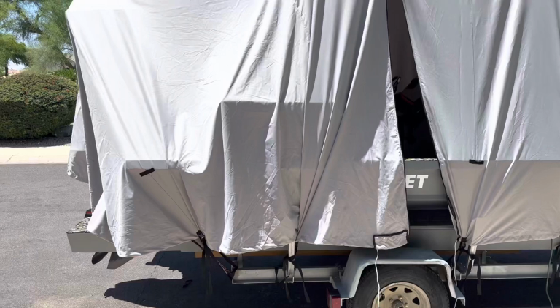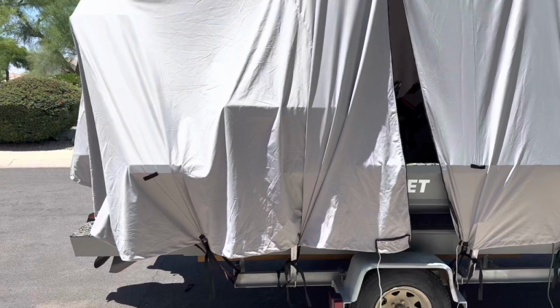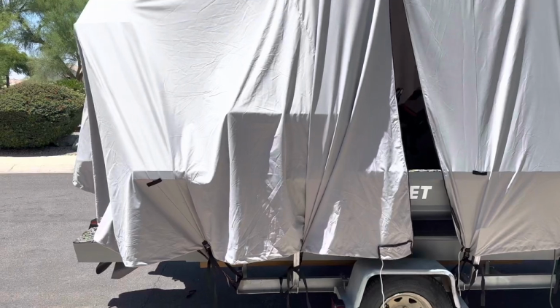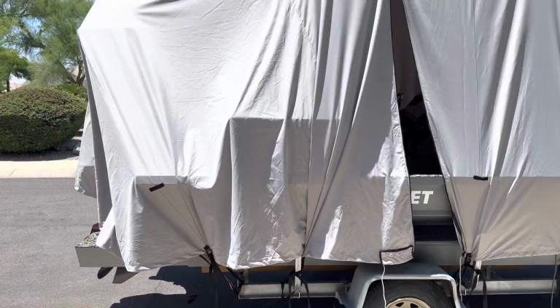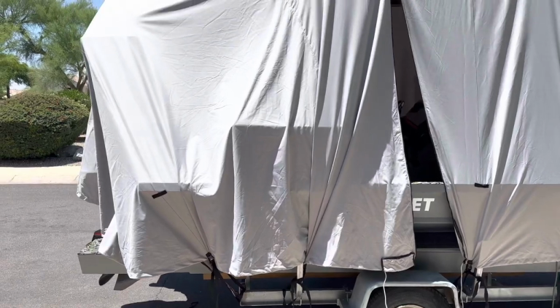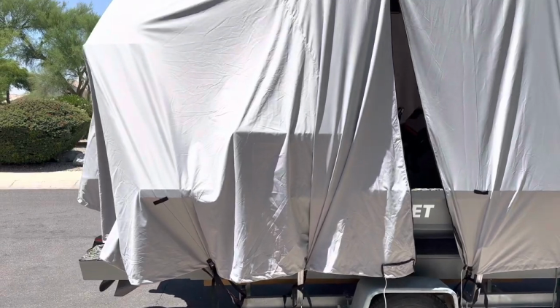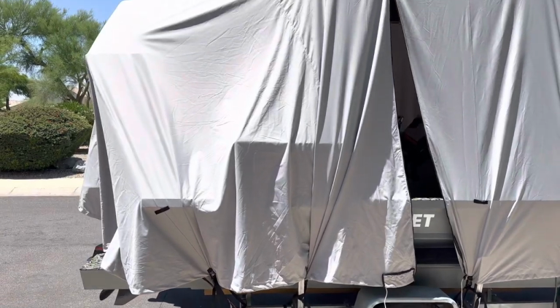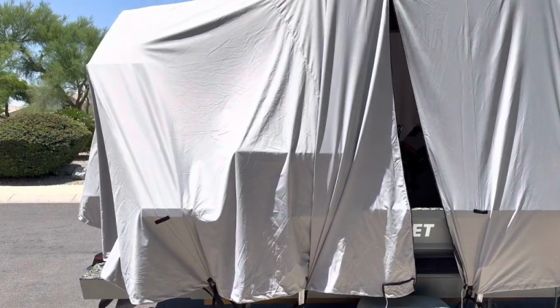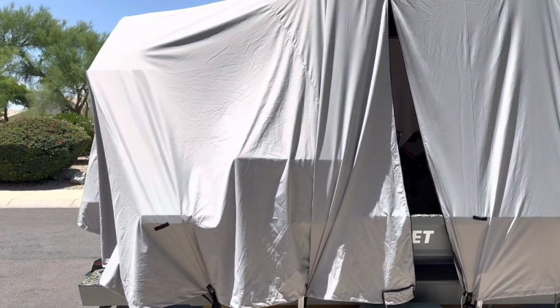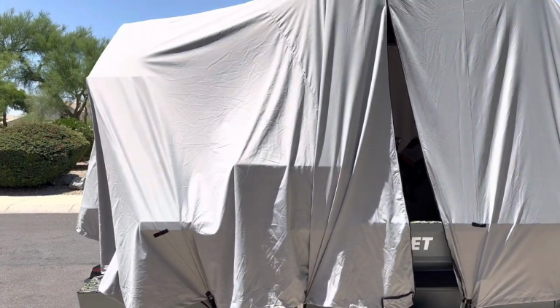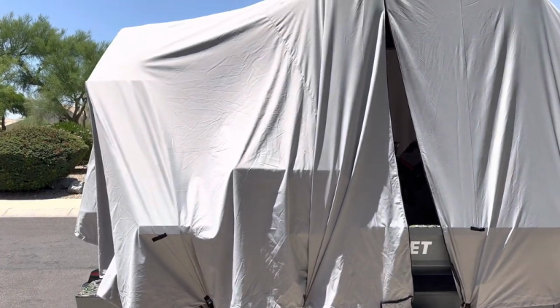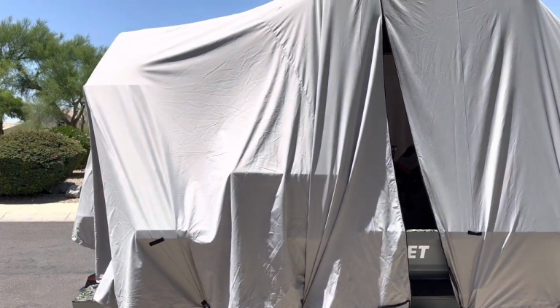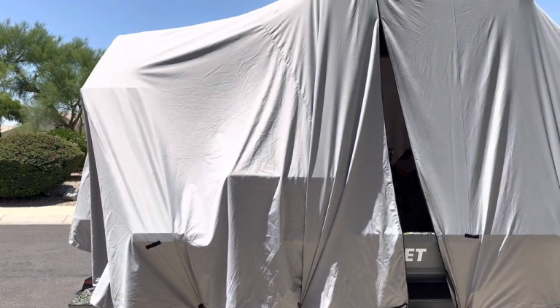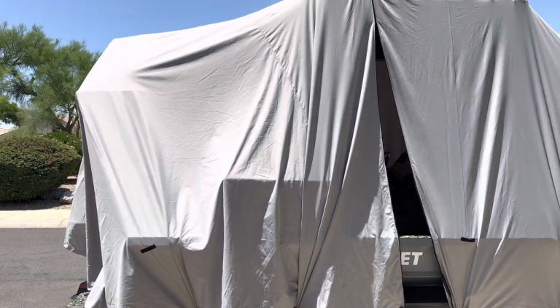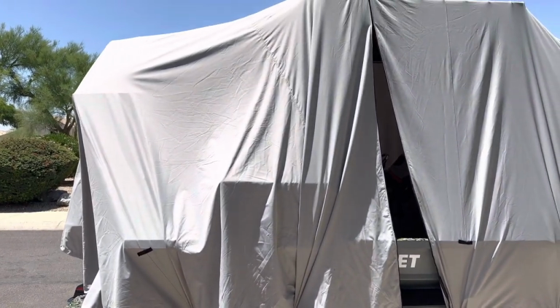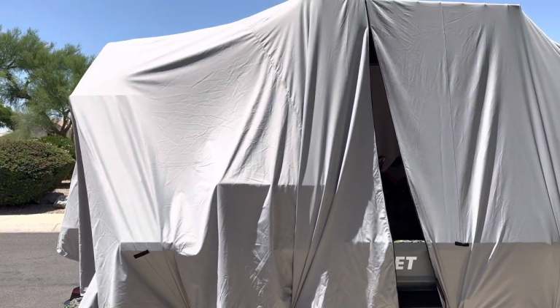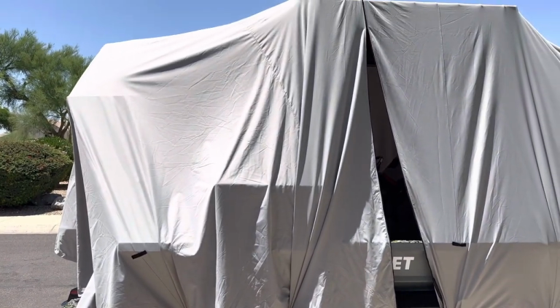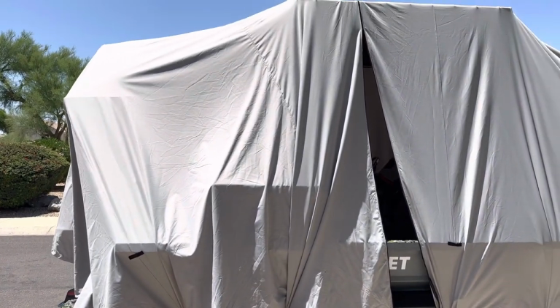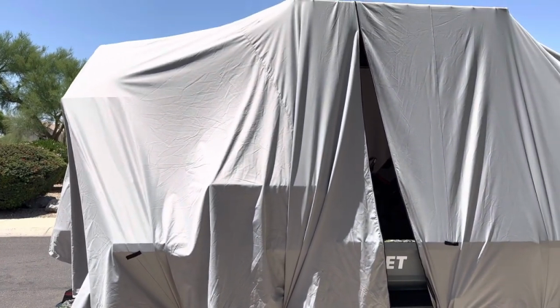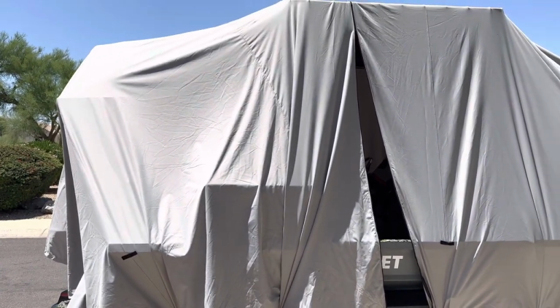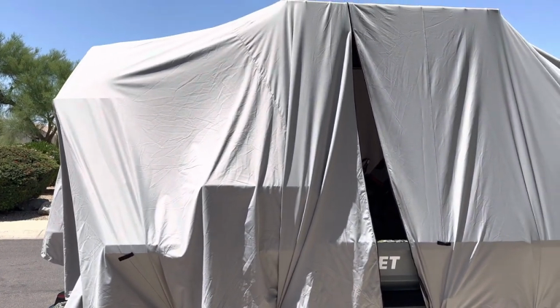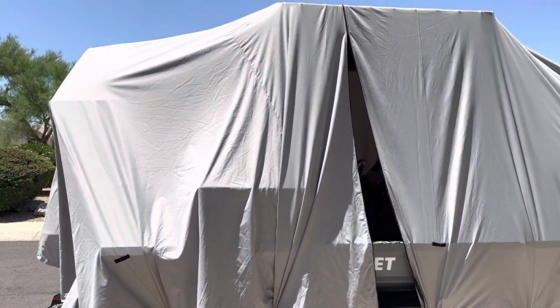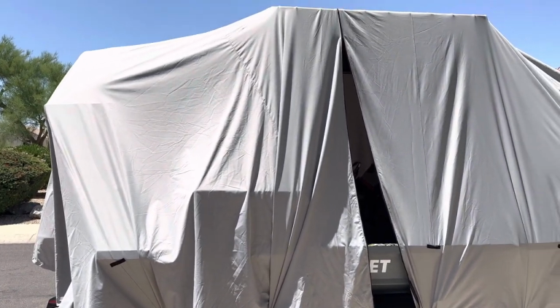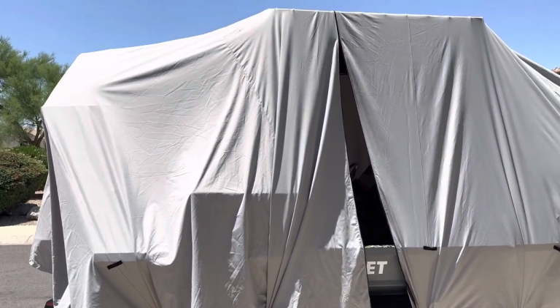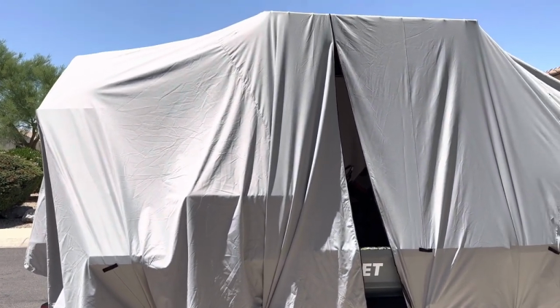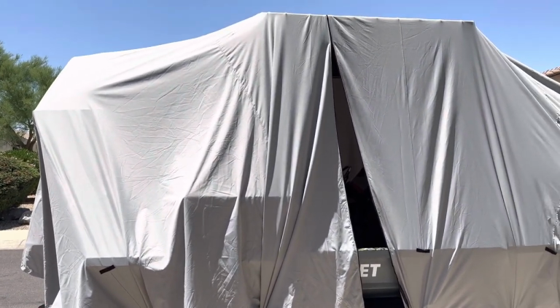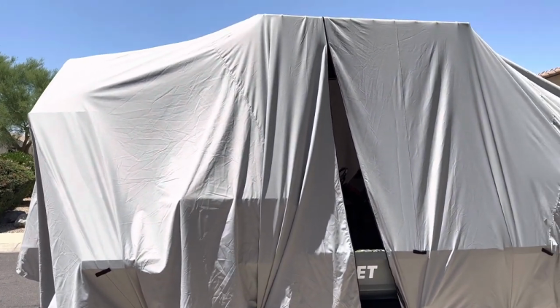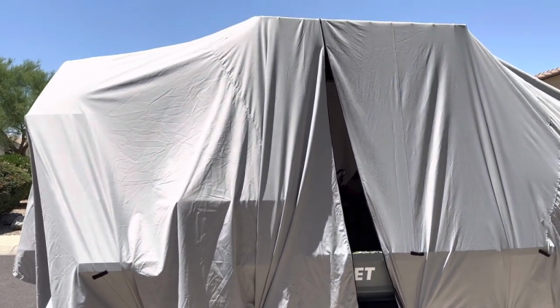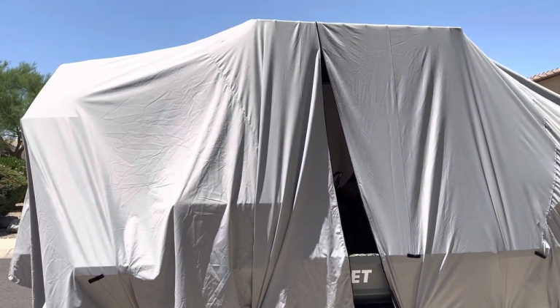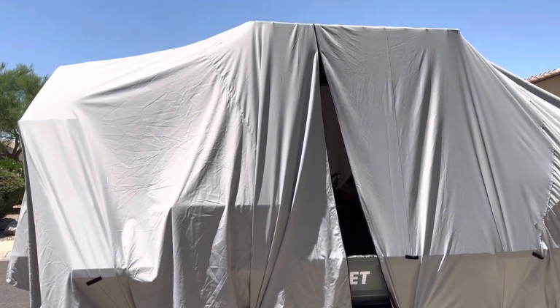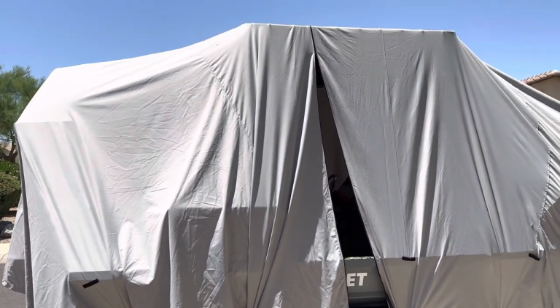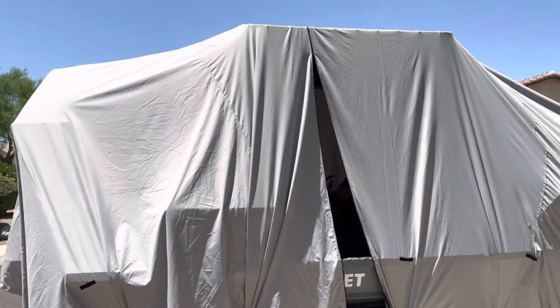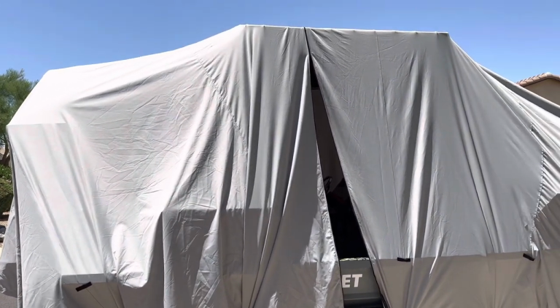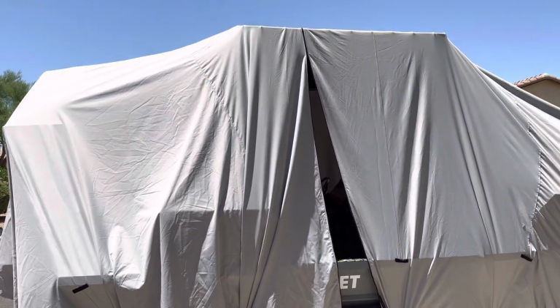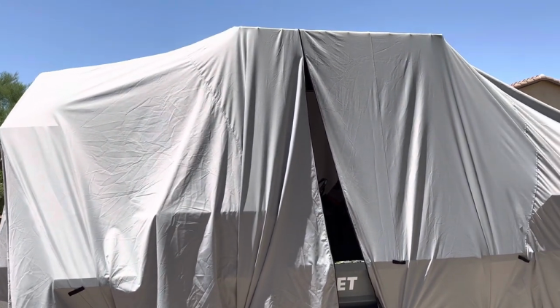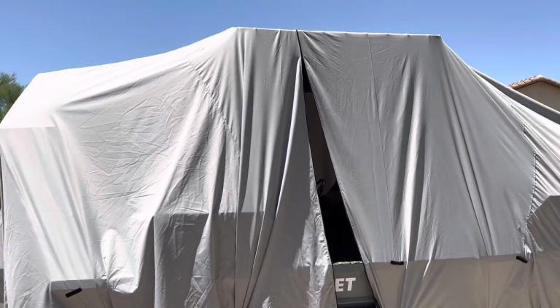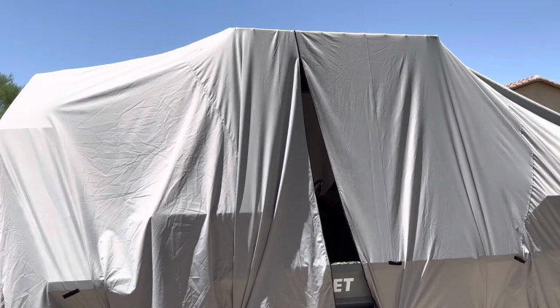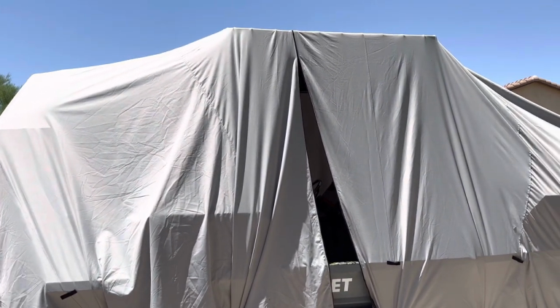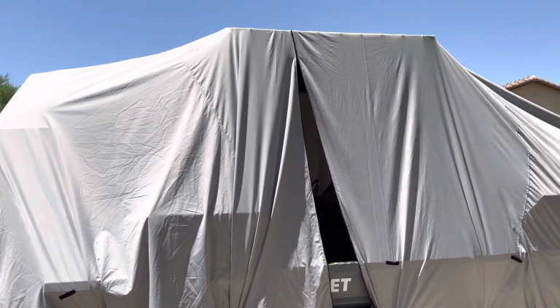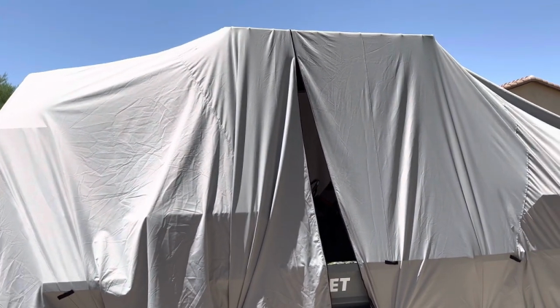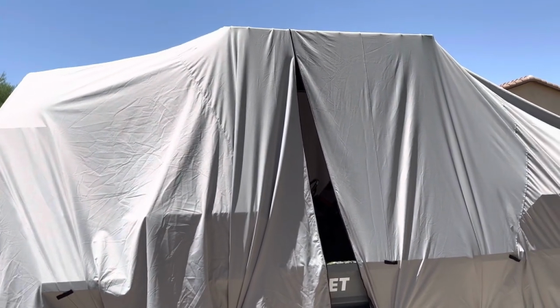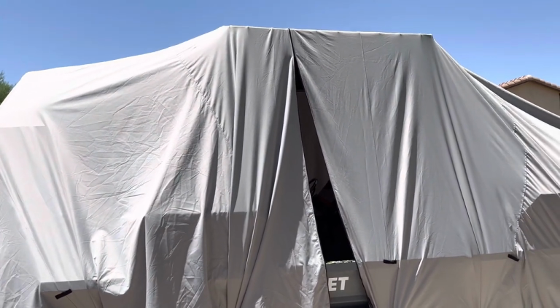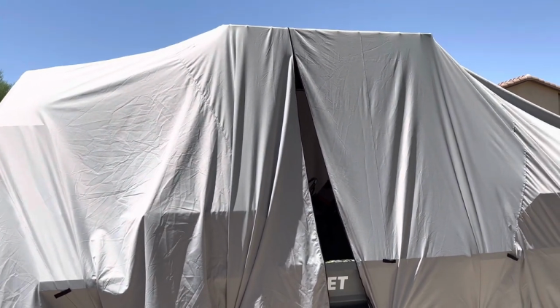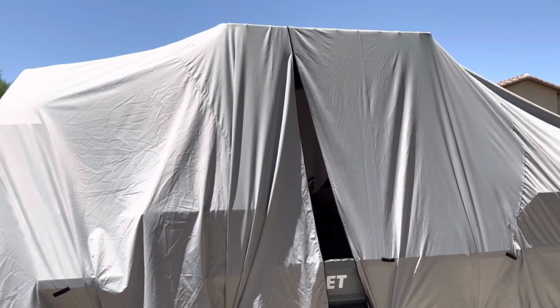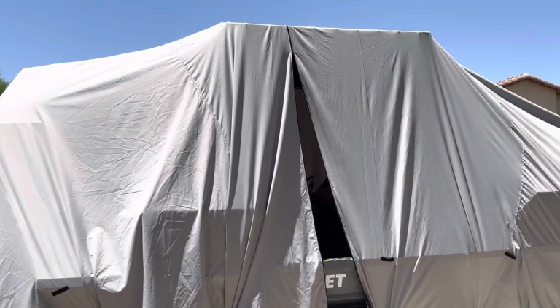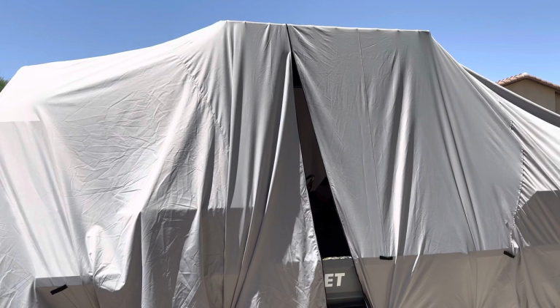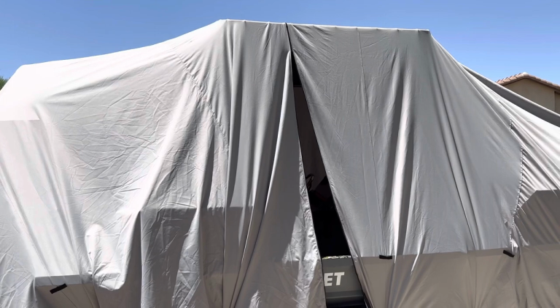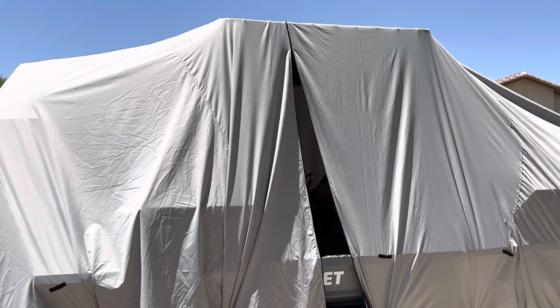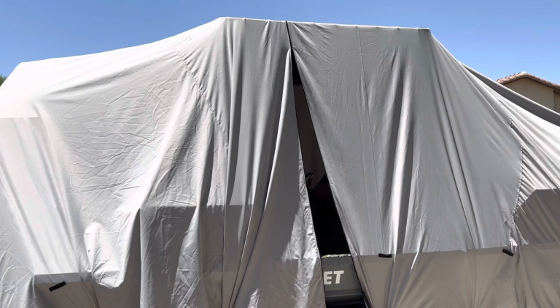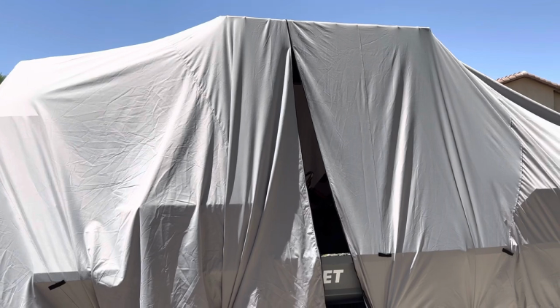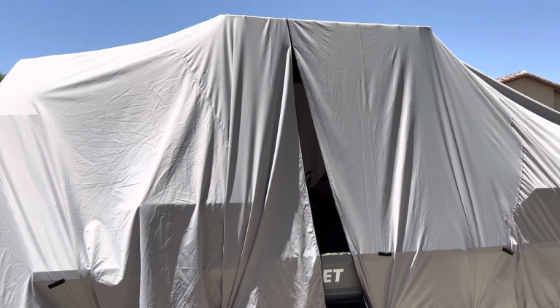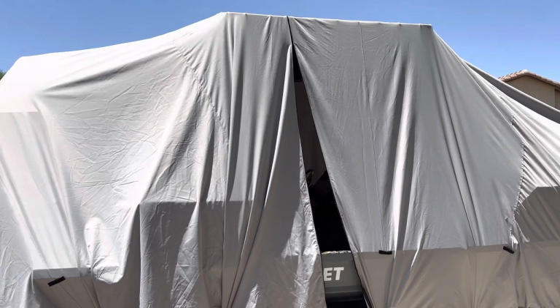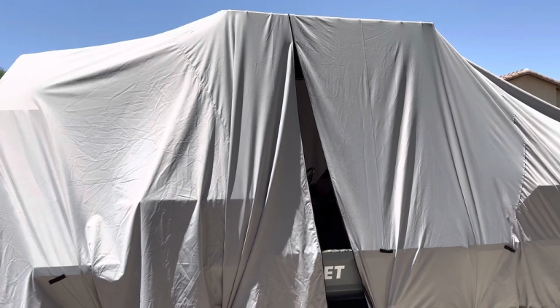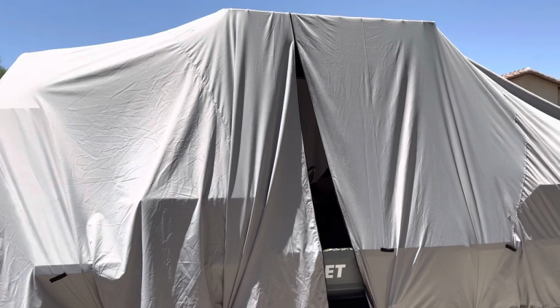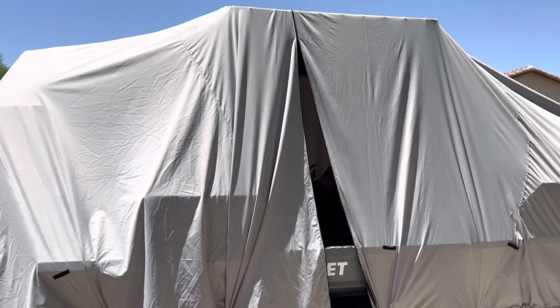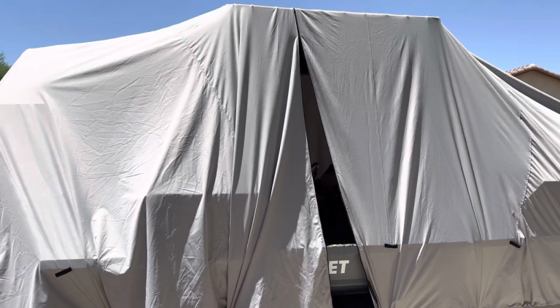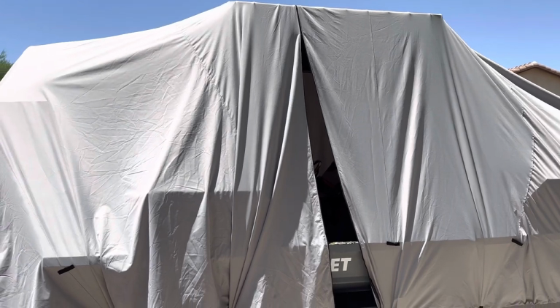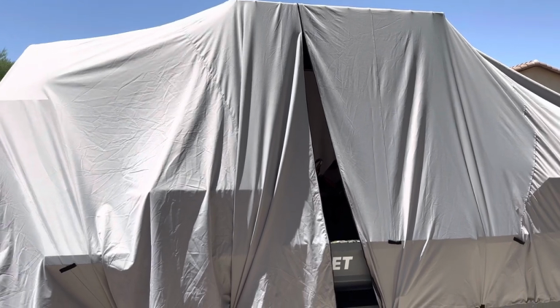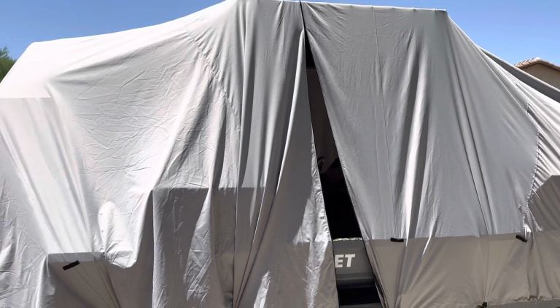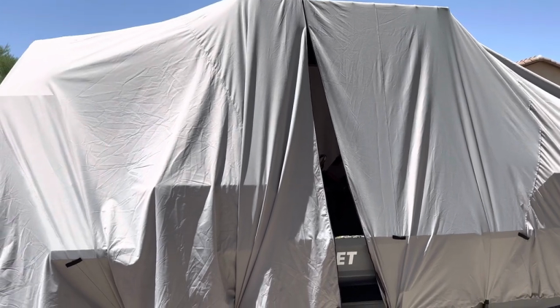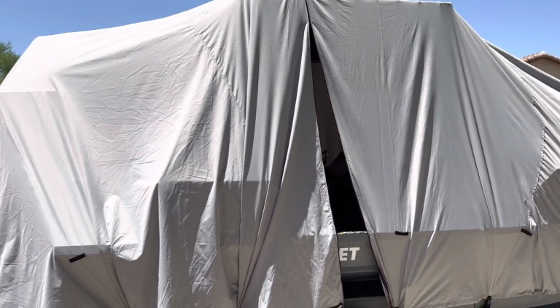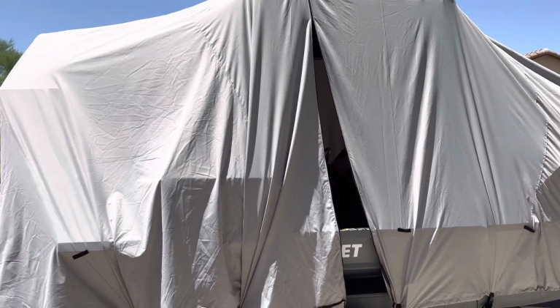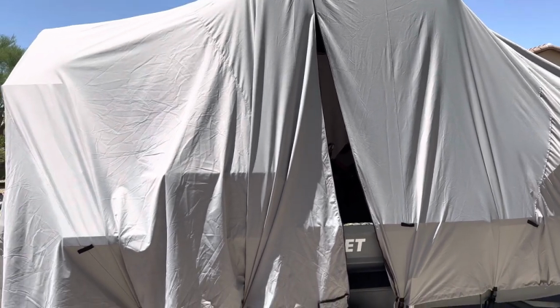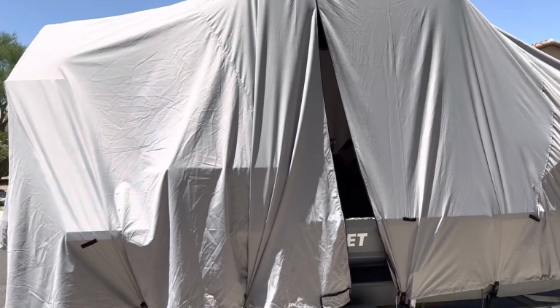Hey, just a little quick review. I just — I didn't just get it. This is my third time putting it on.